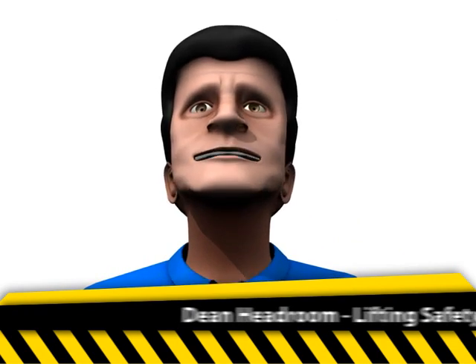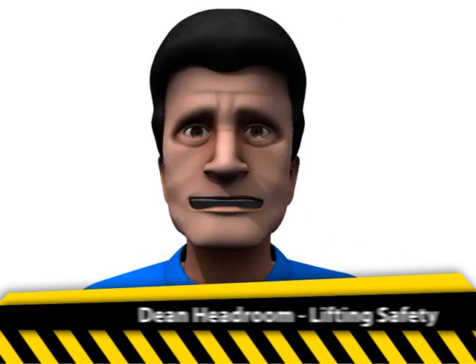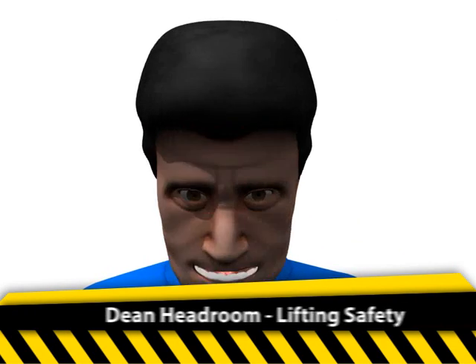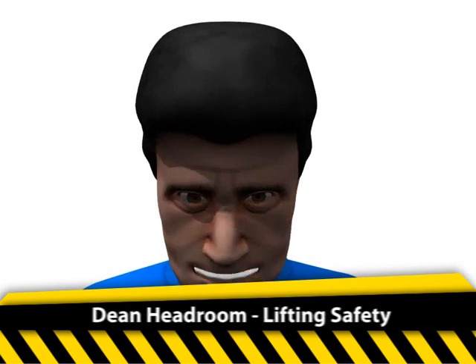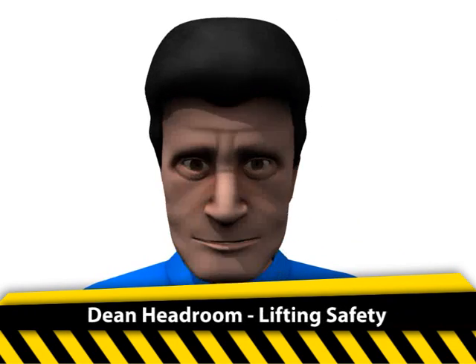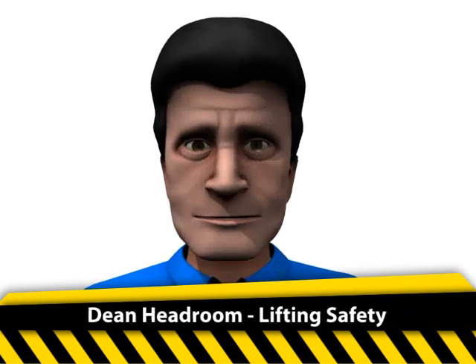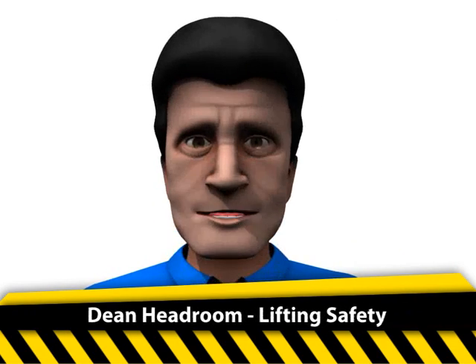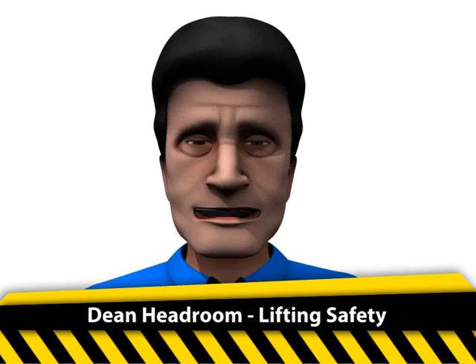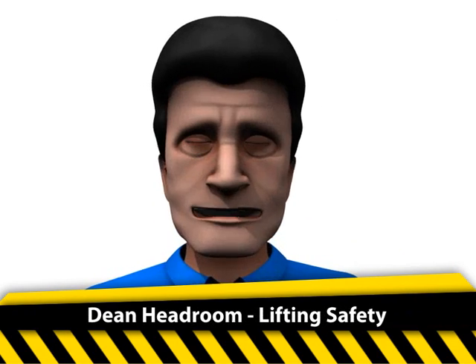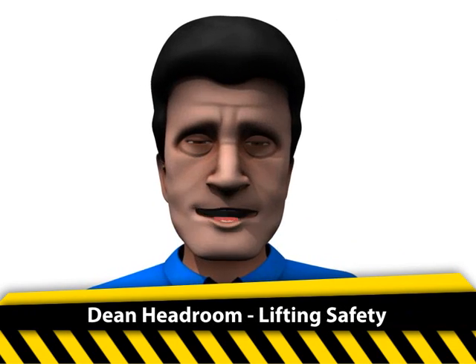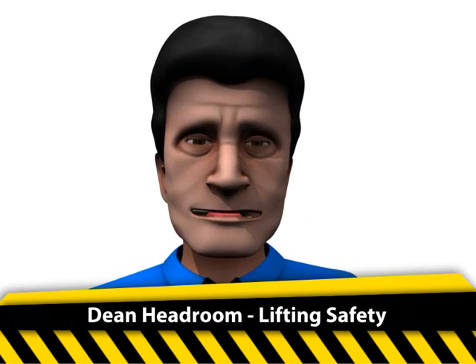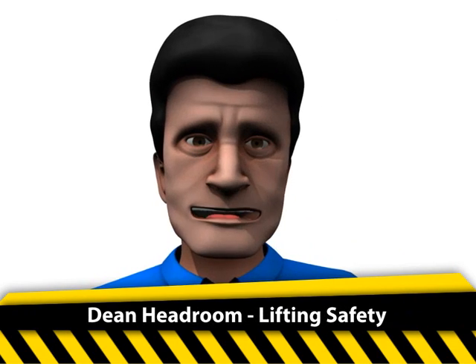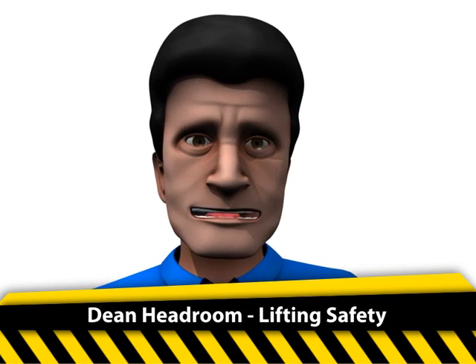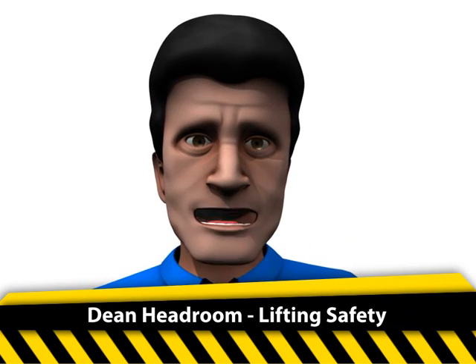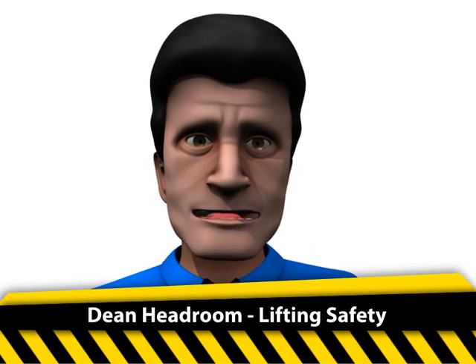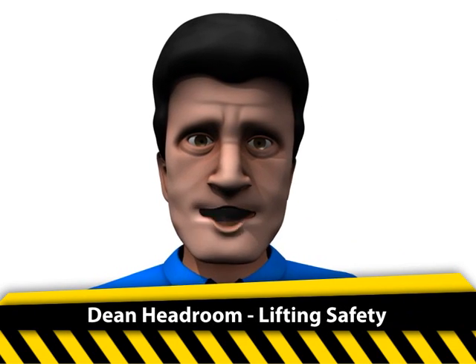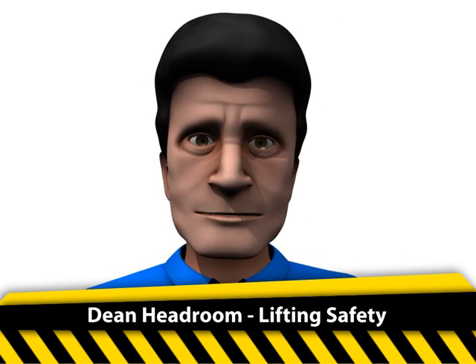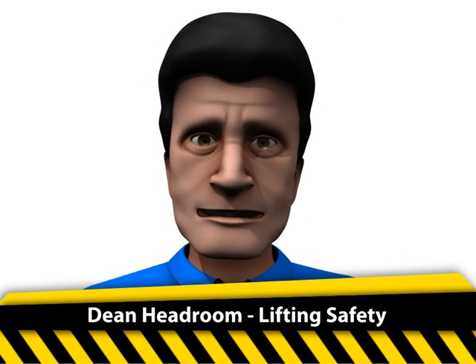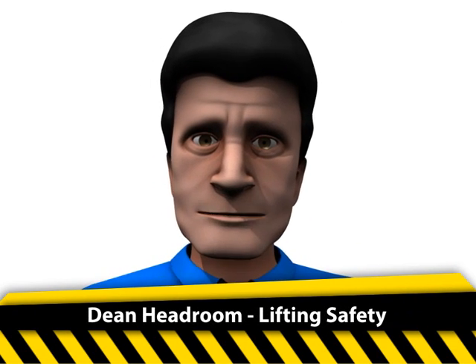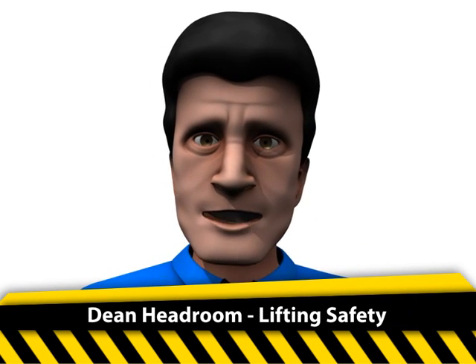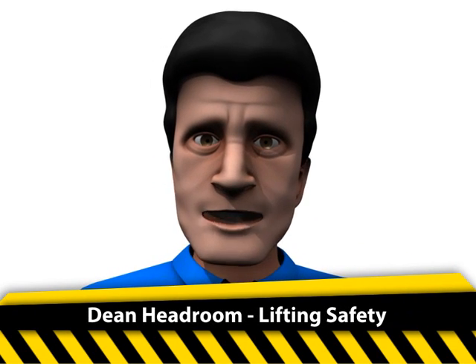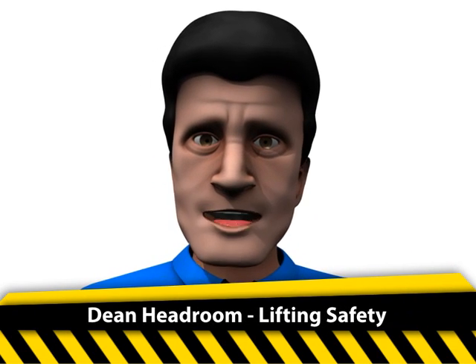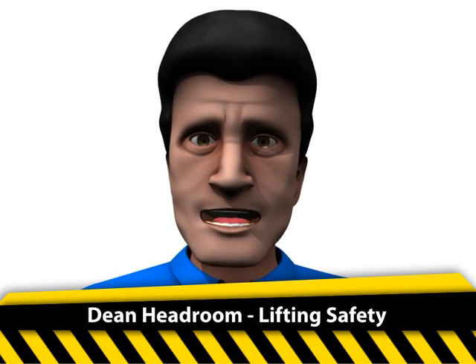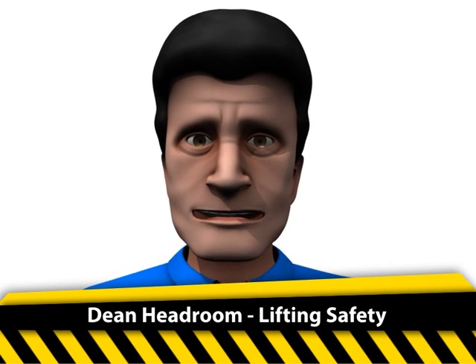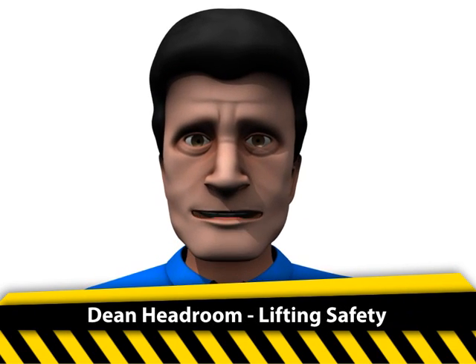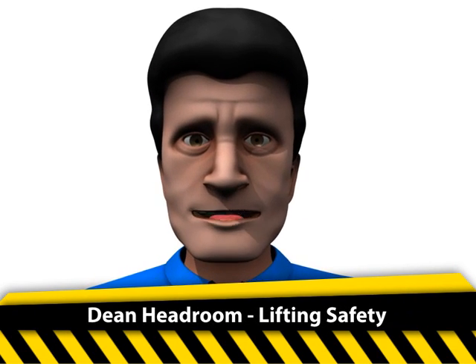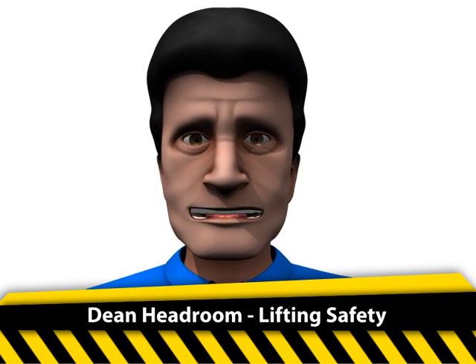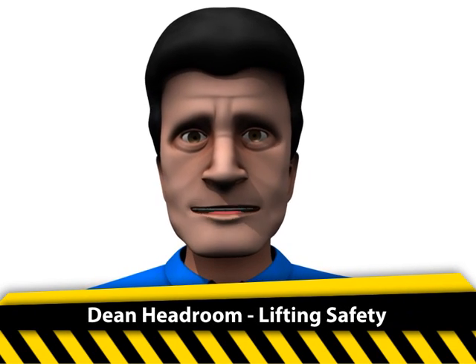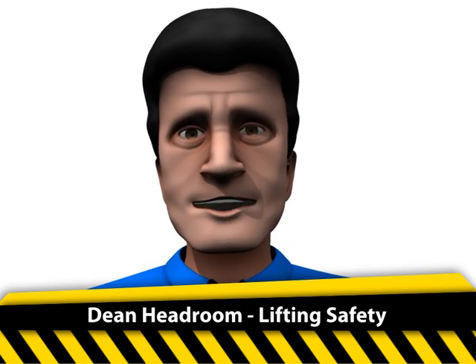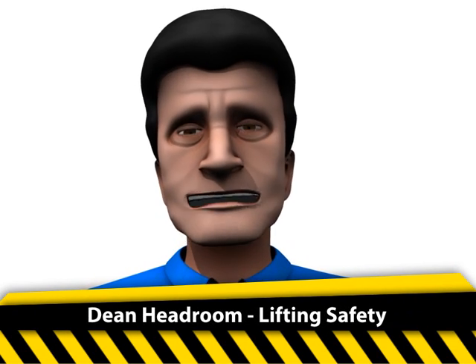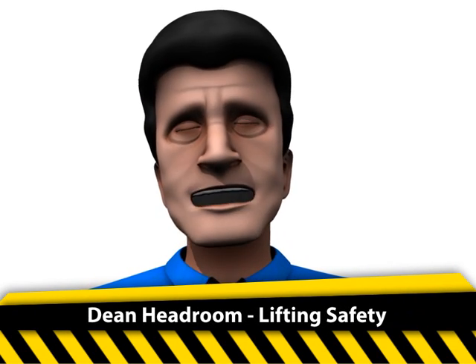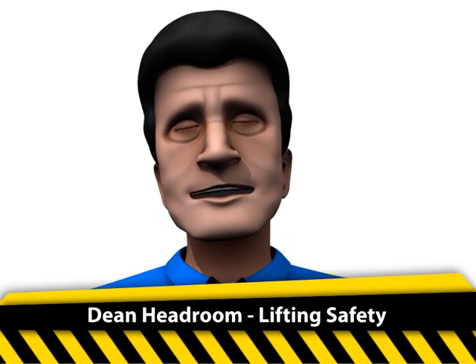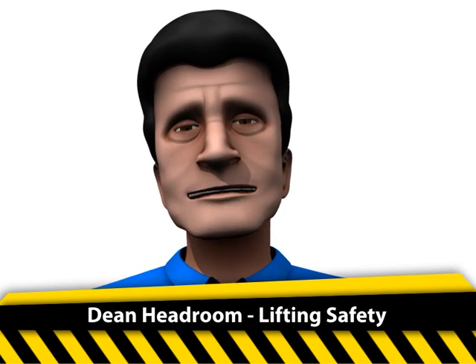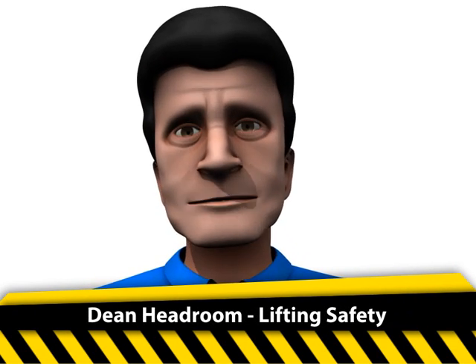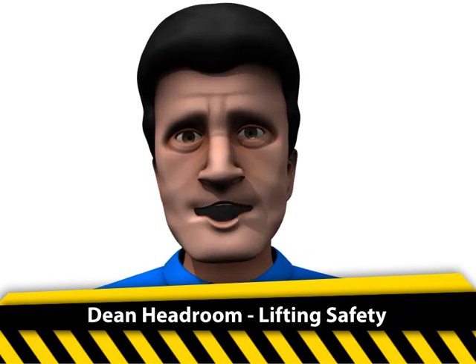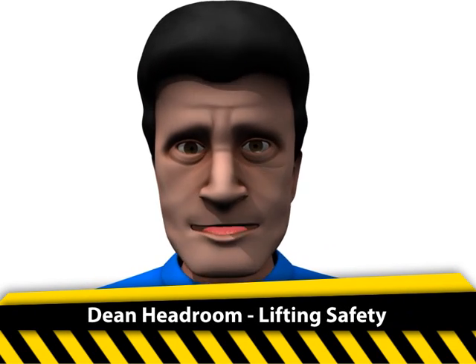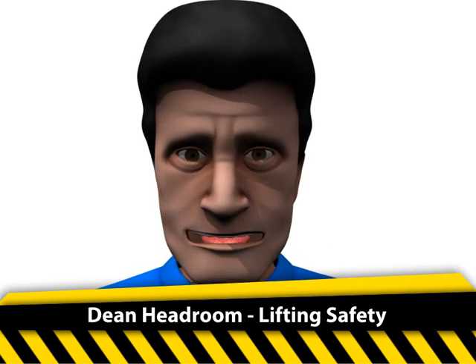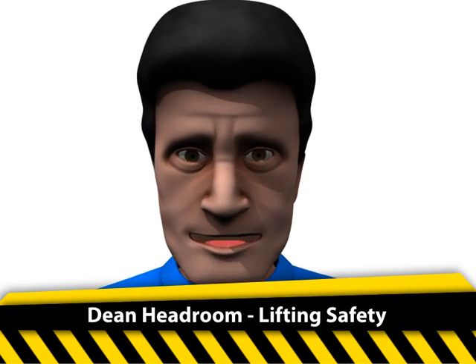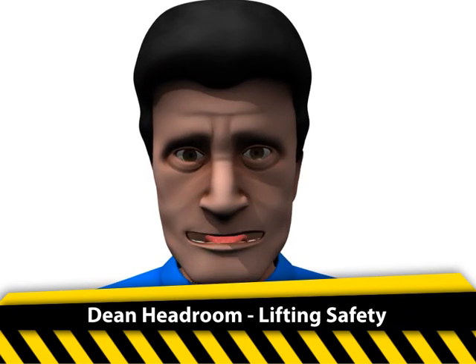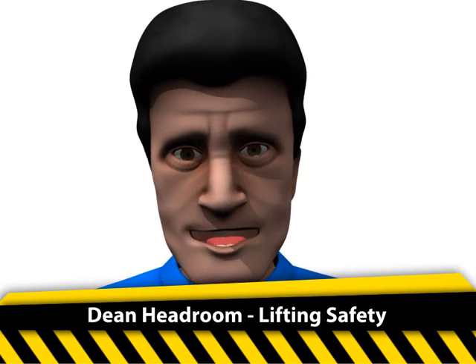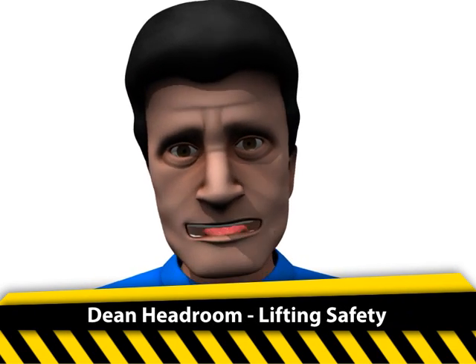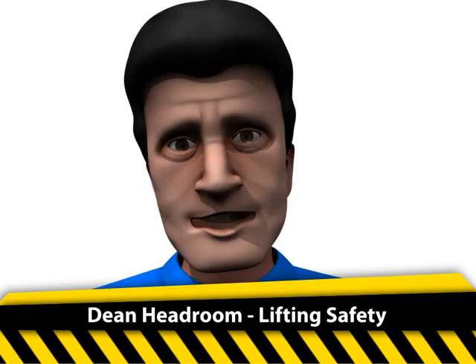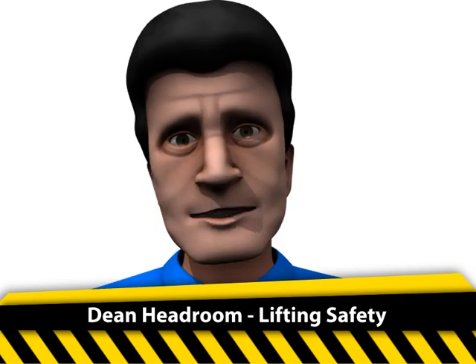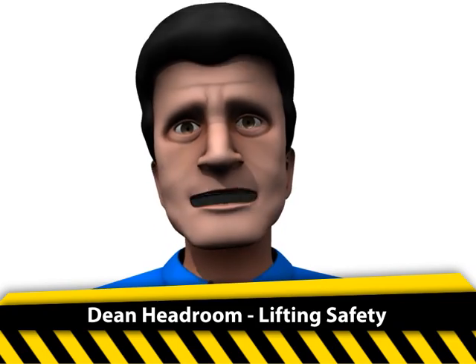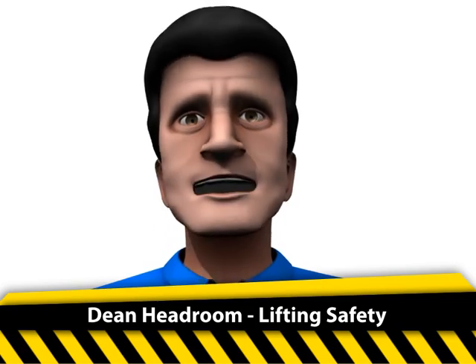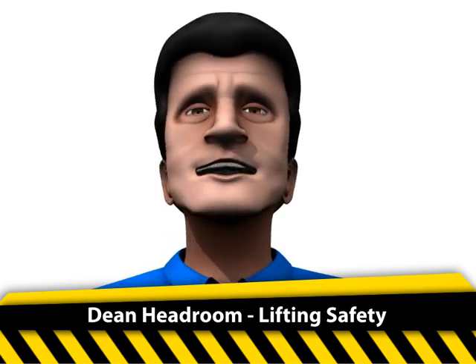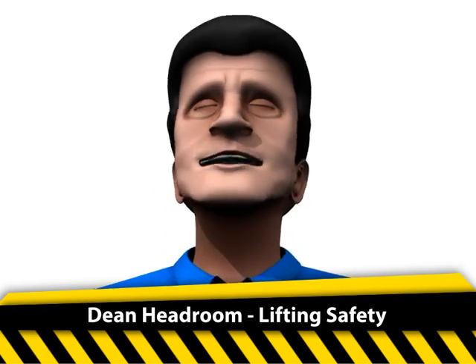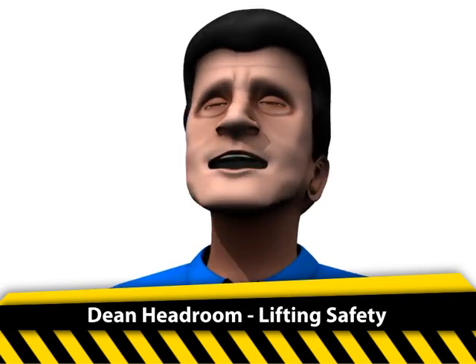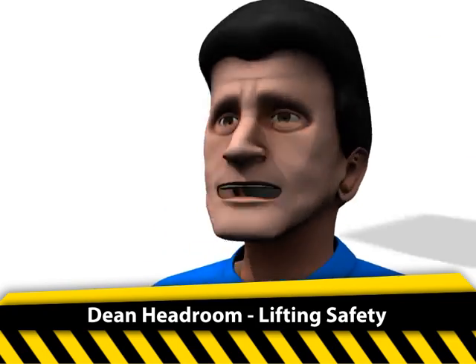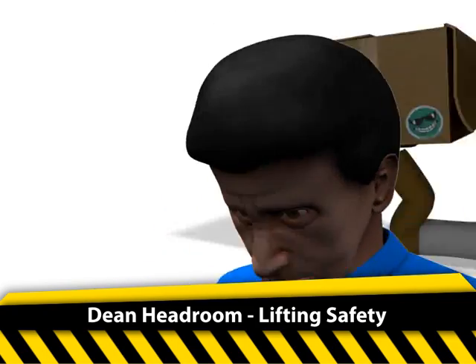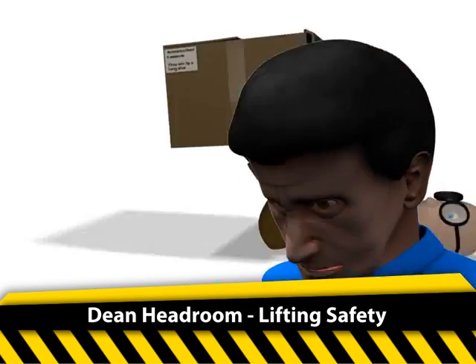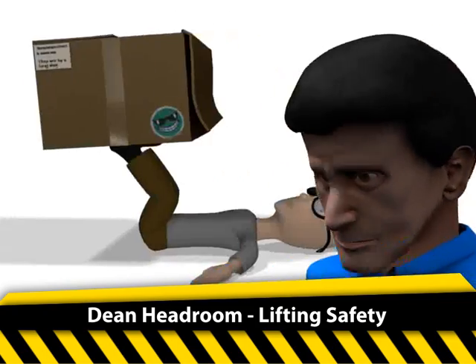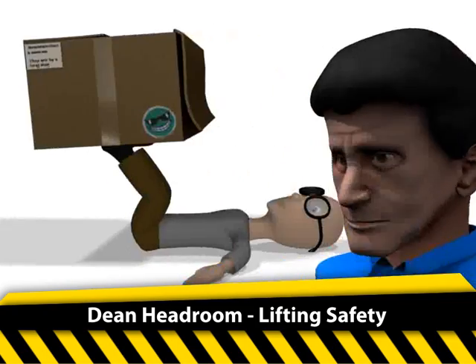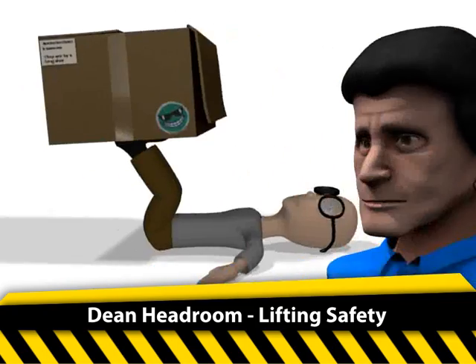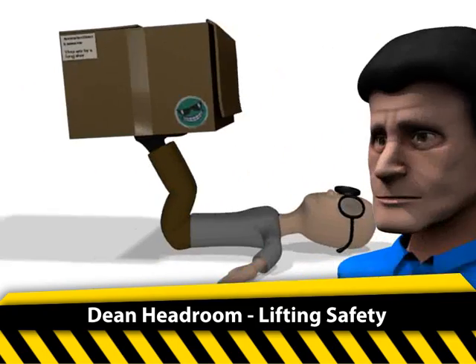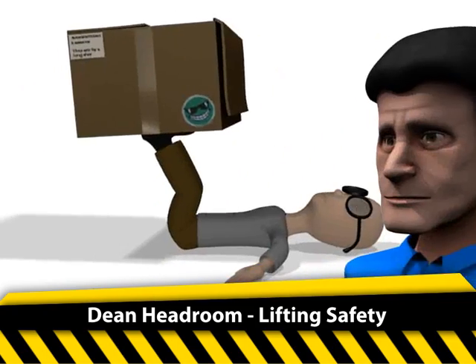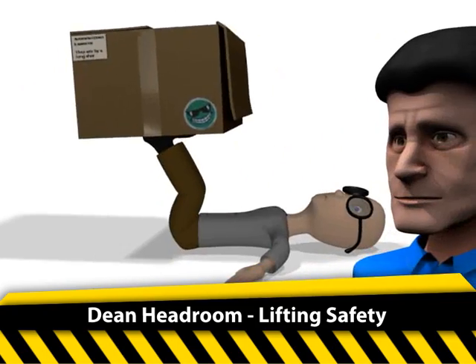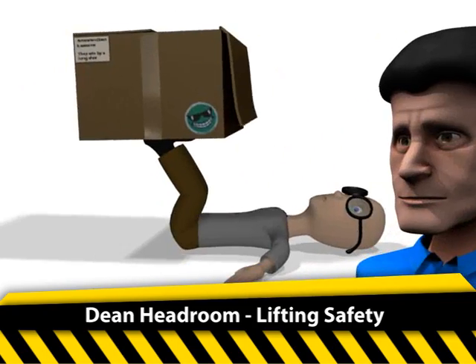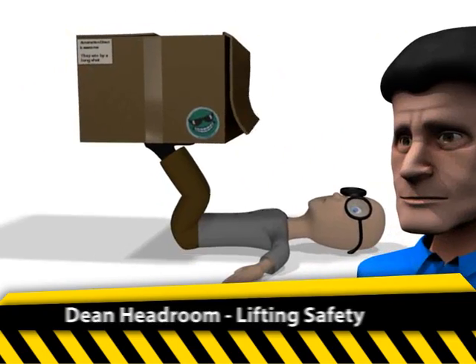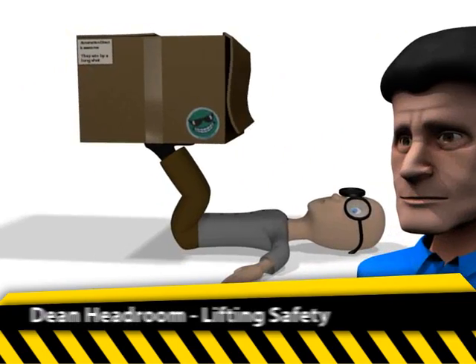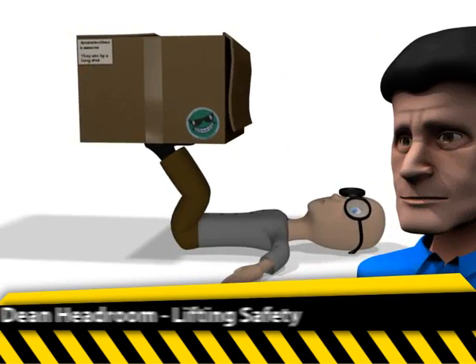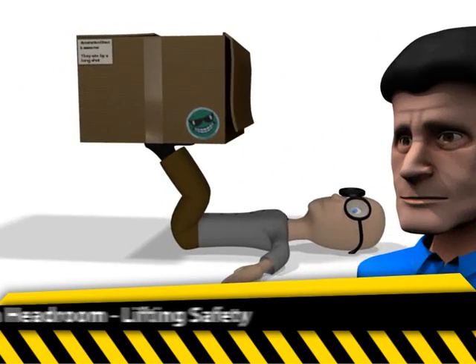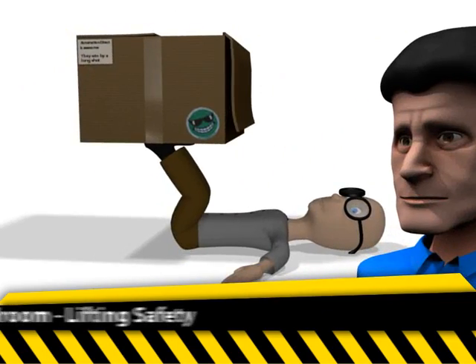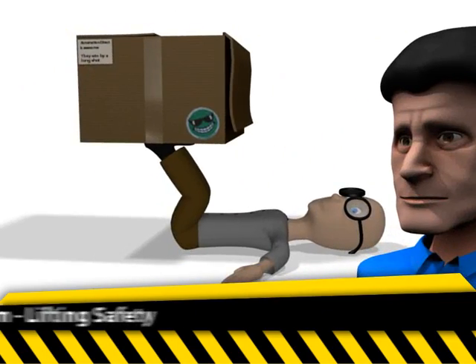Lifting. Bend your knees as you prepare to lift, then straighten them smoothly so your legs bear the weight. Okay, now what?